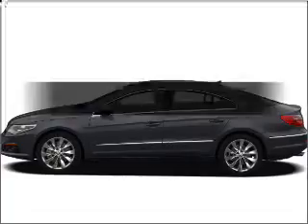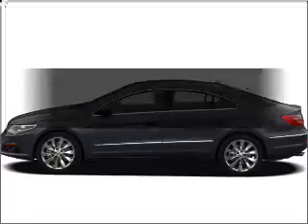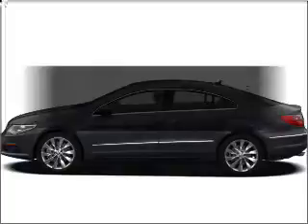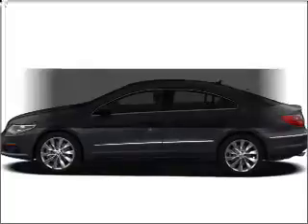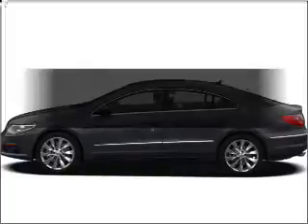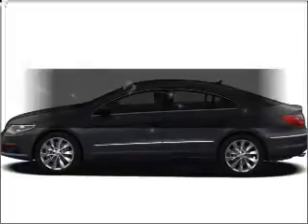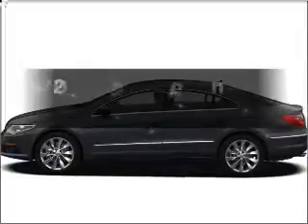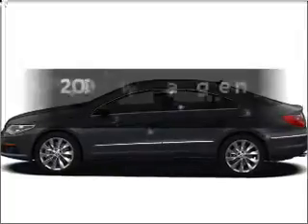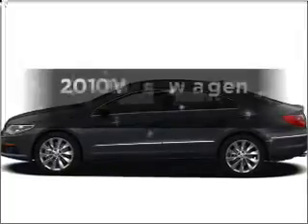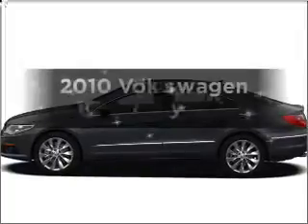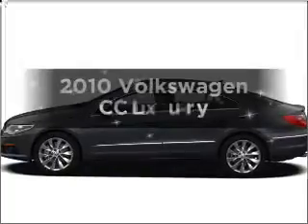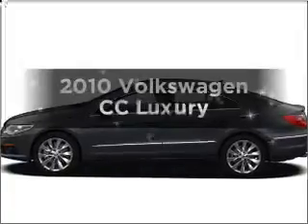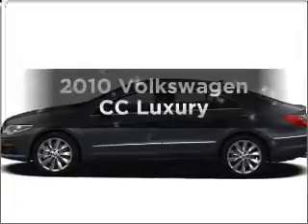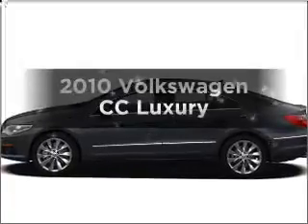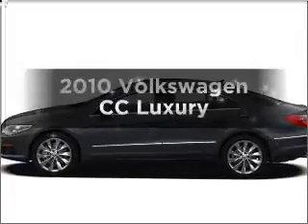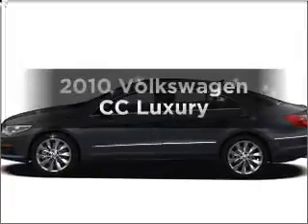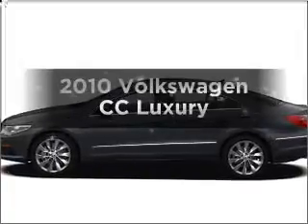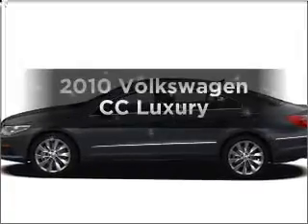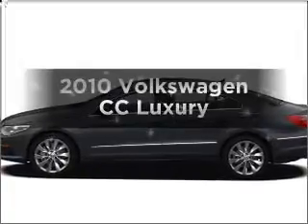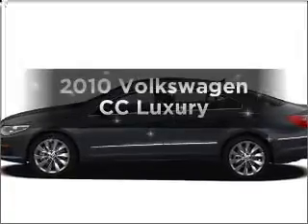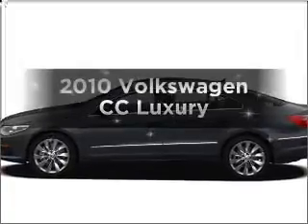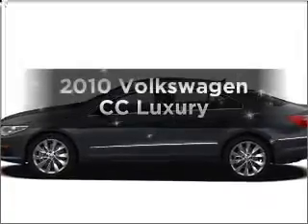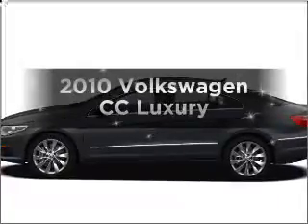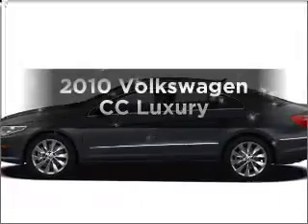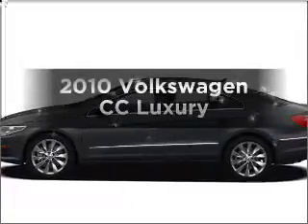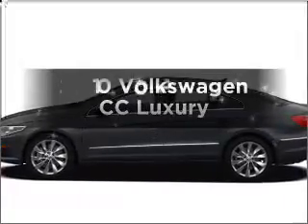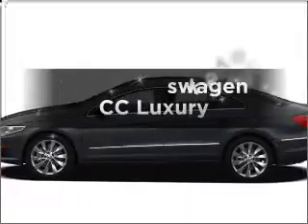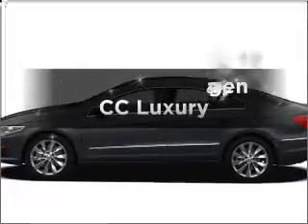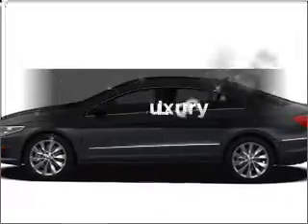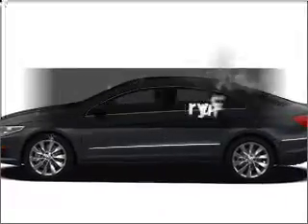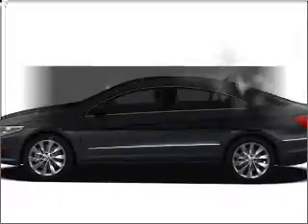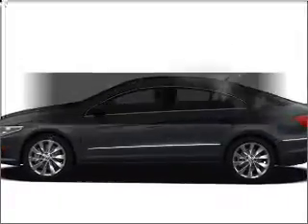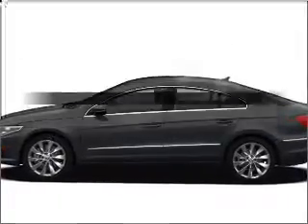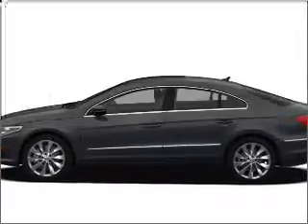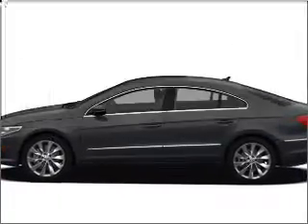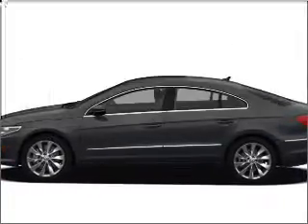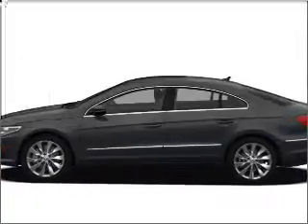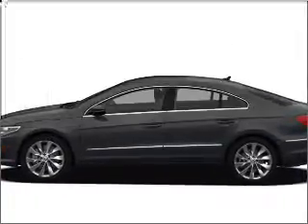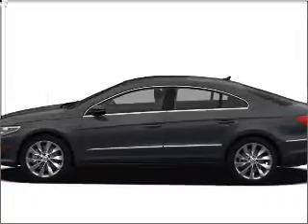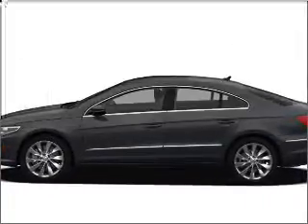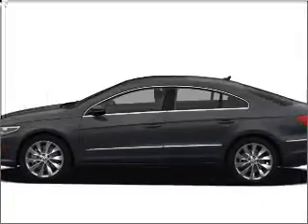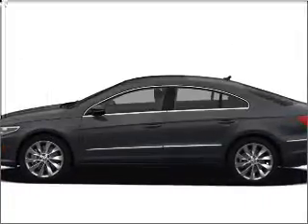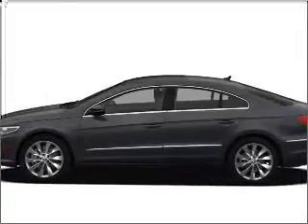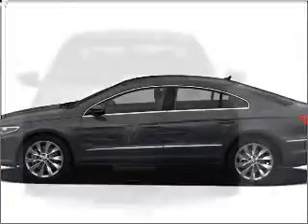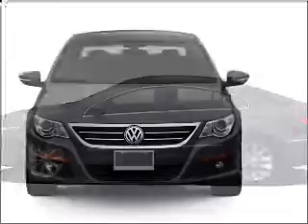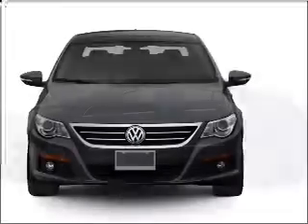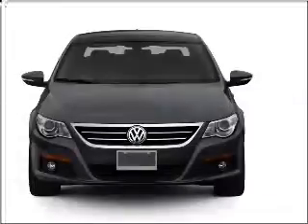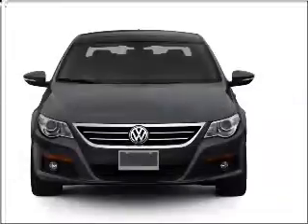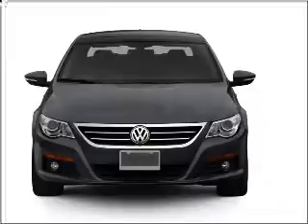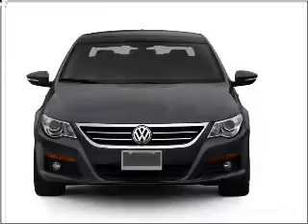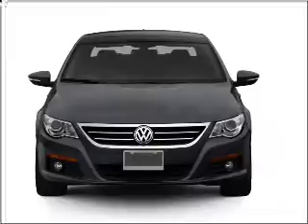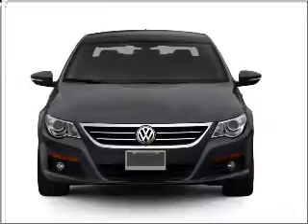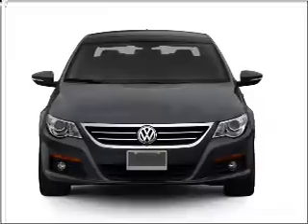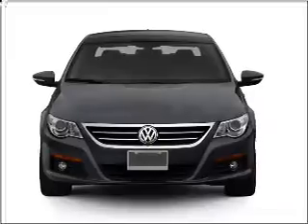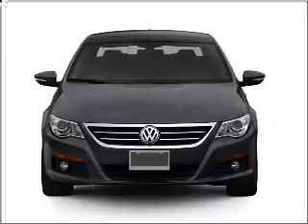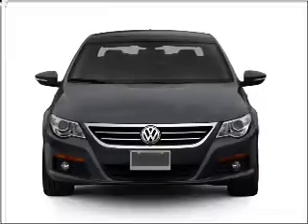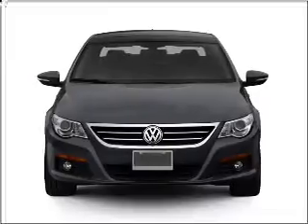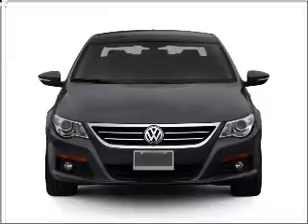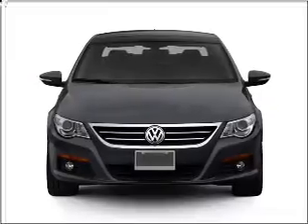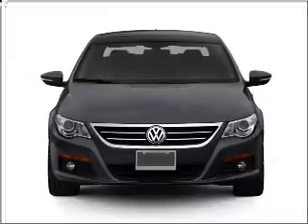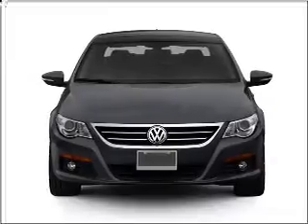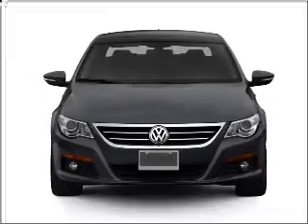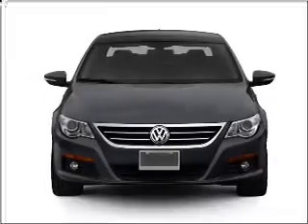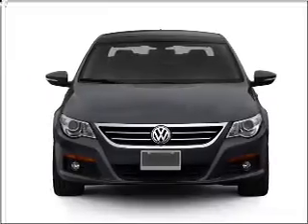Get noticed in this 2010 Volkswagen CC. If you're looking for an automobile with great attributes, look no further.